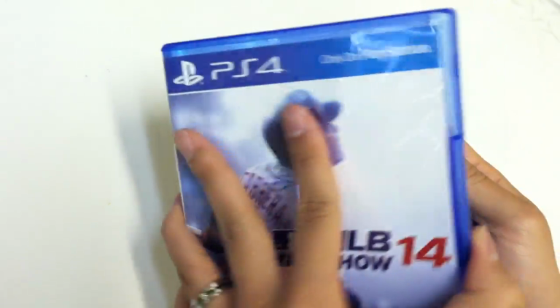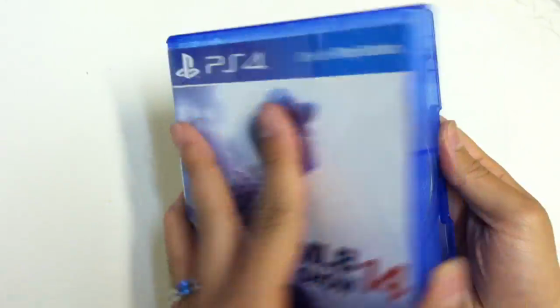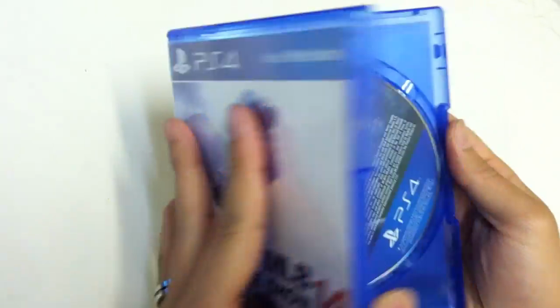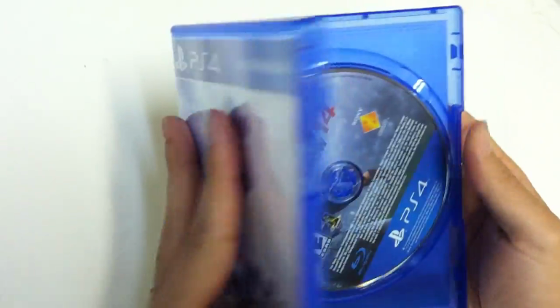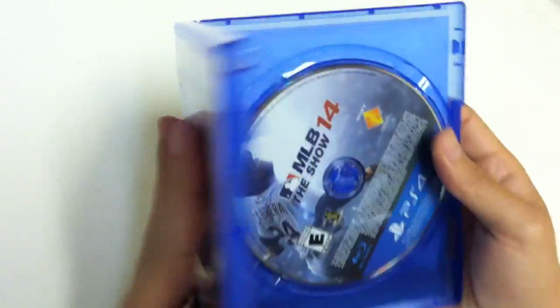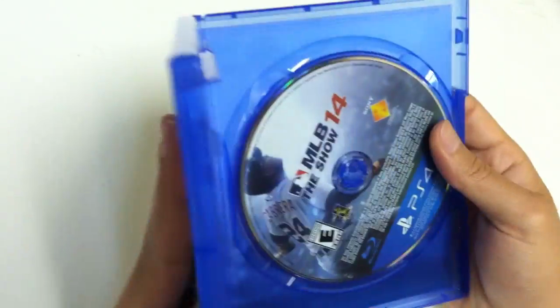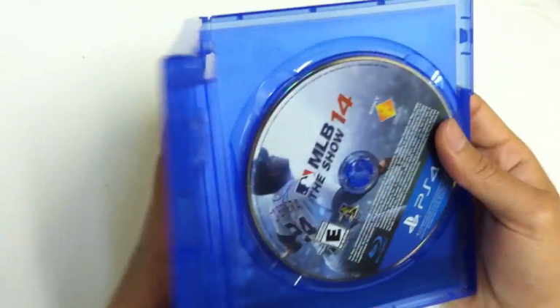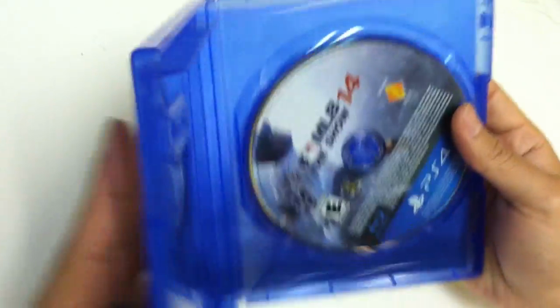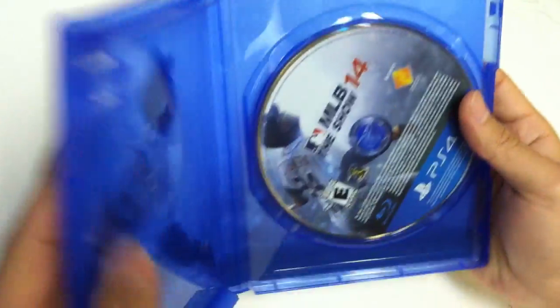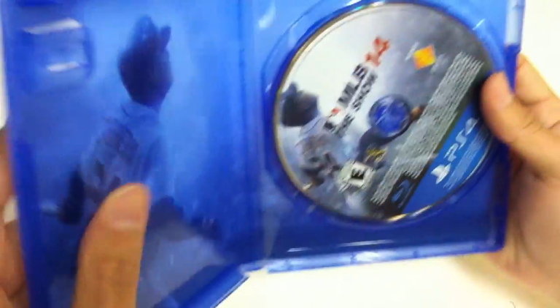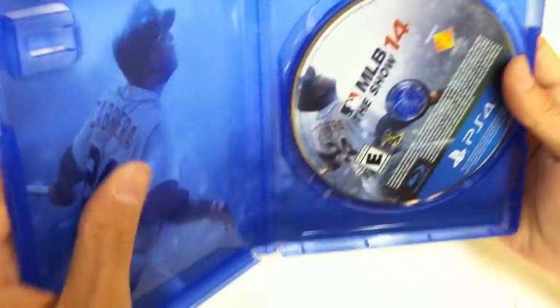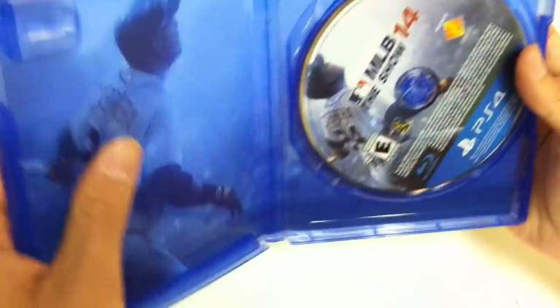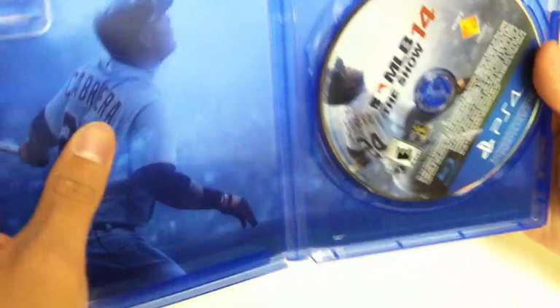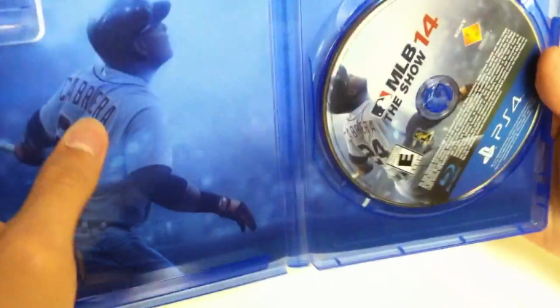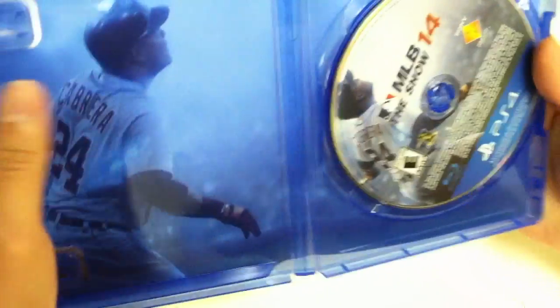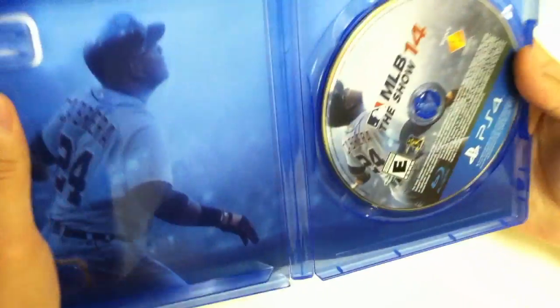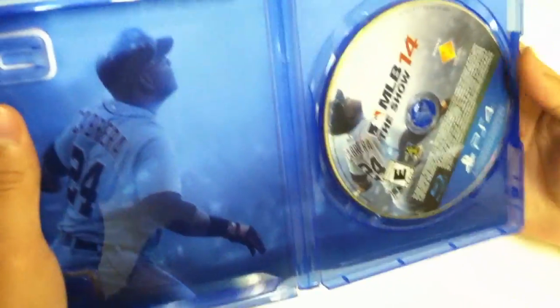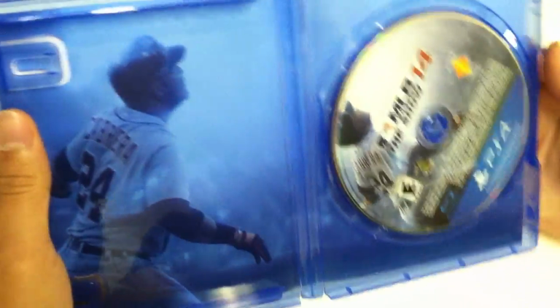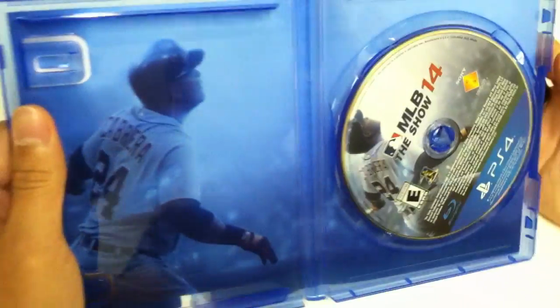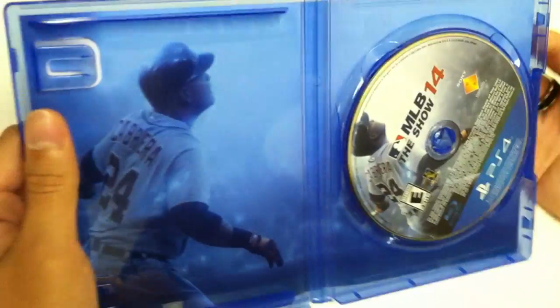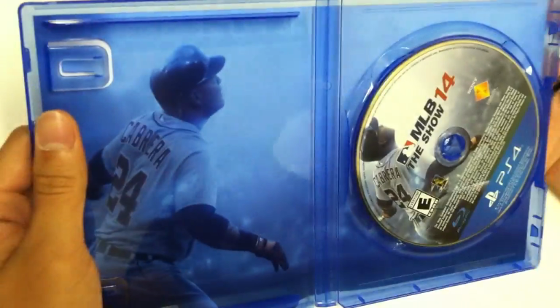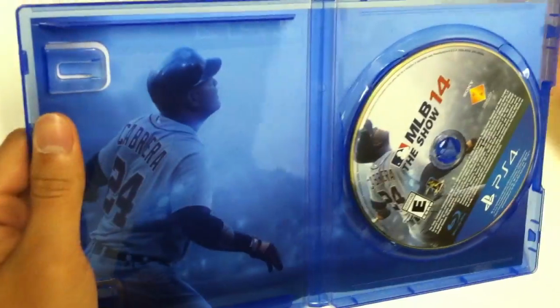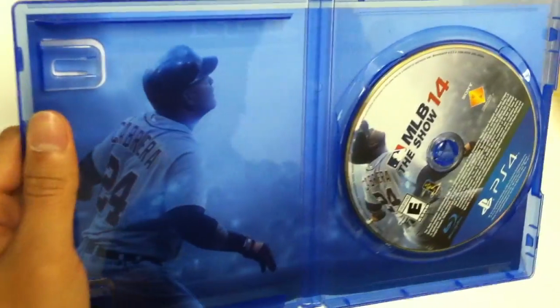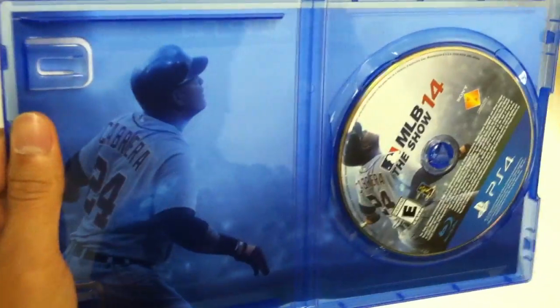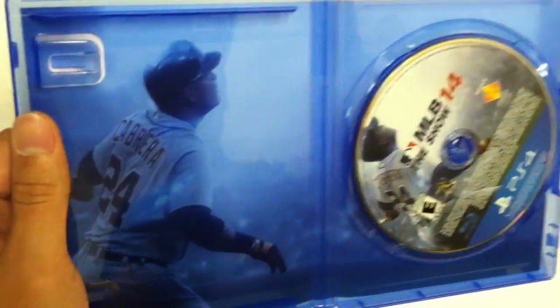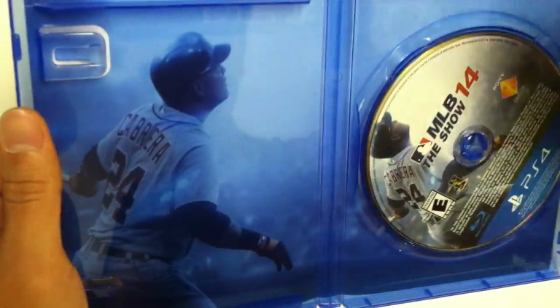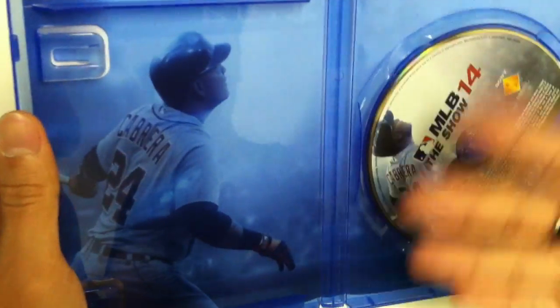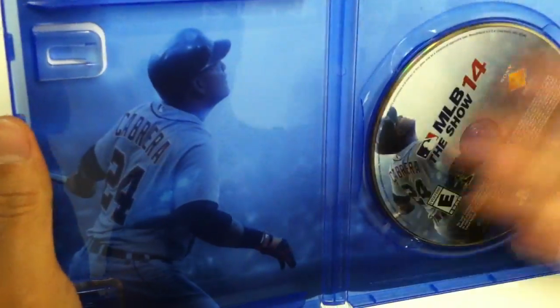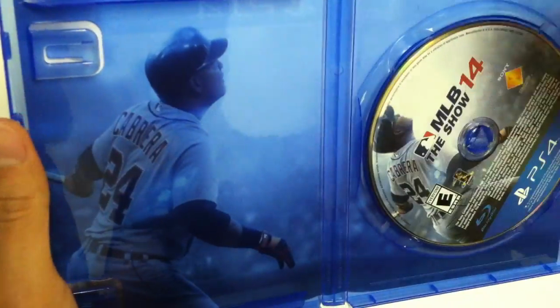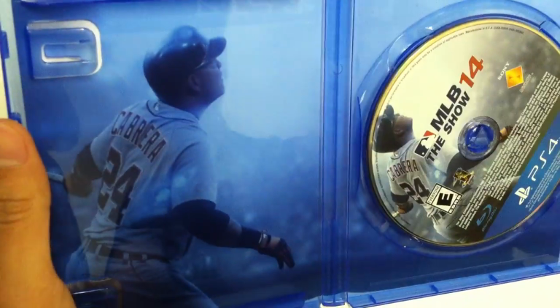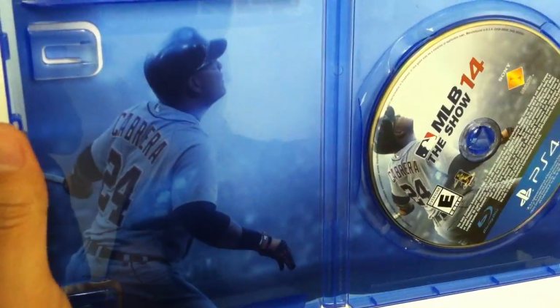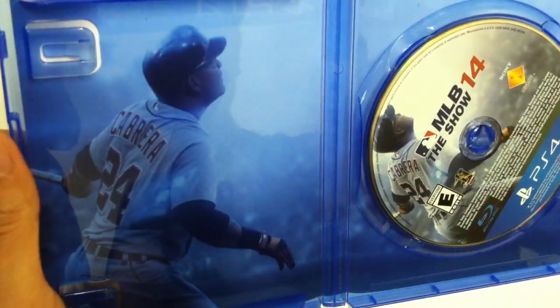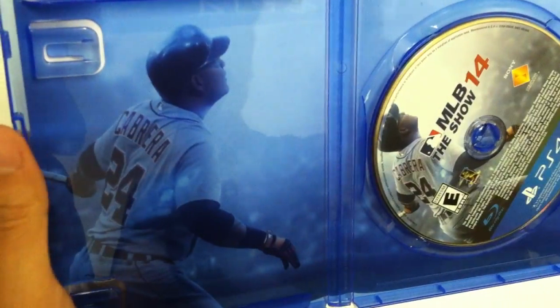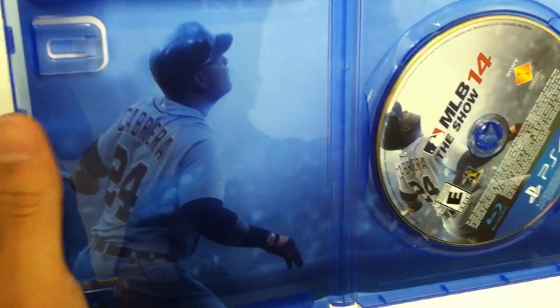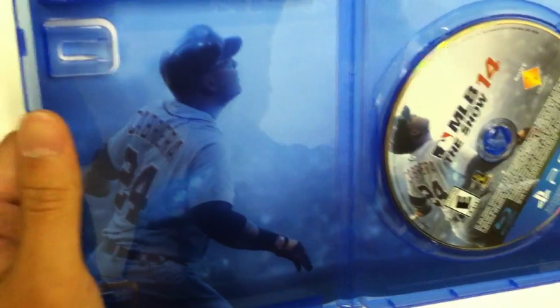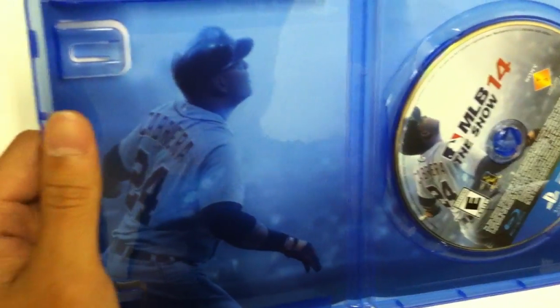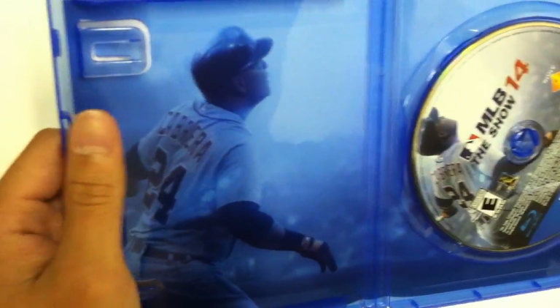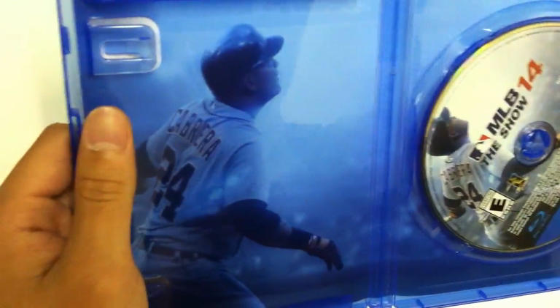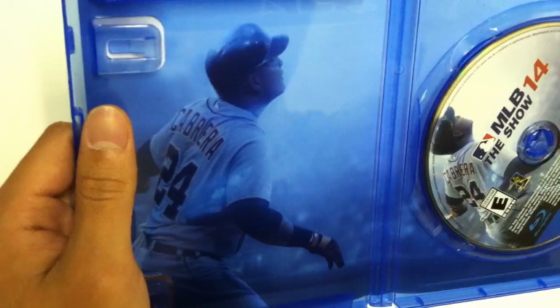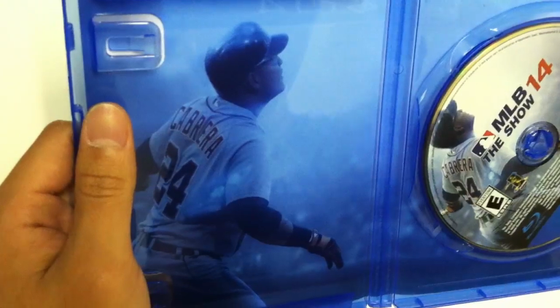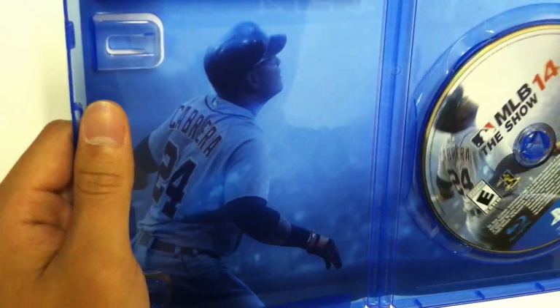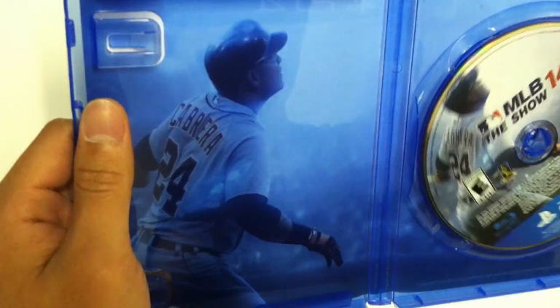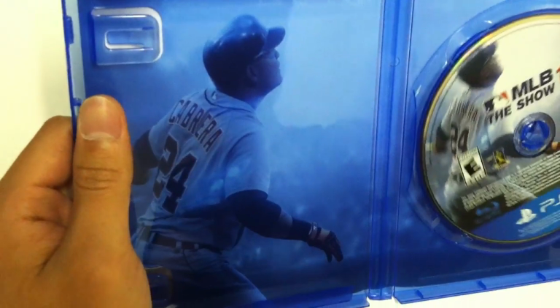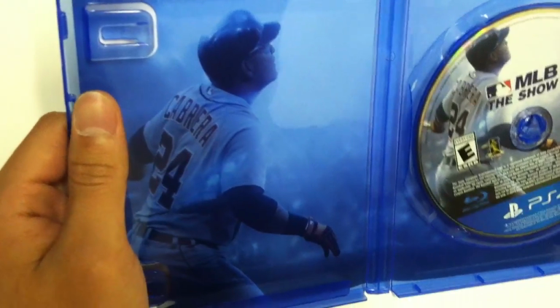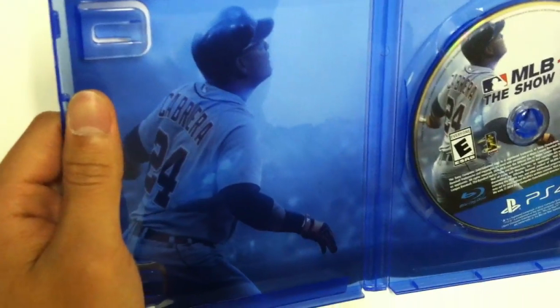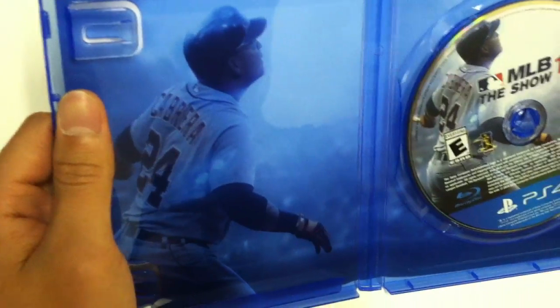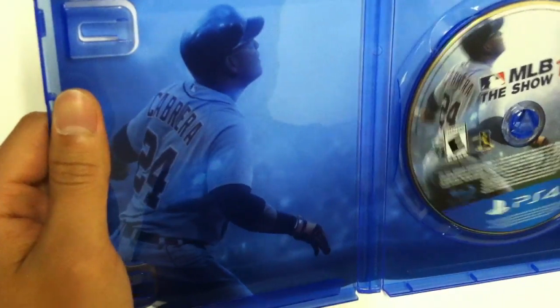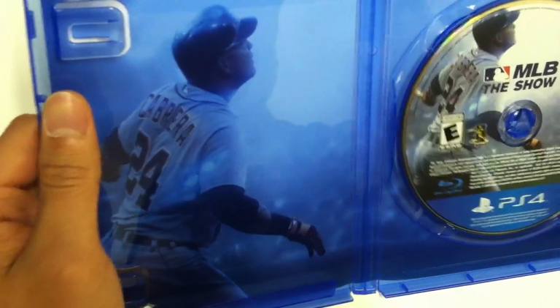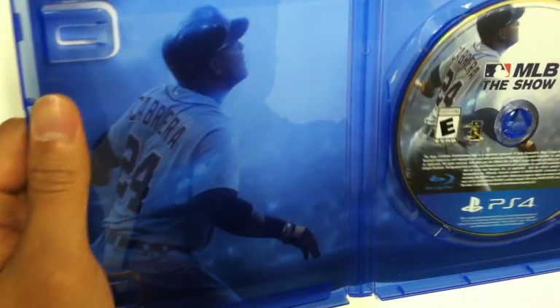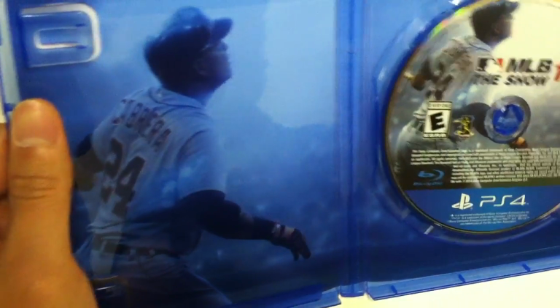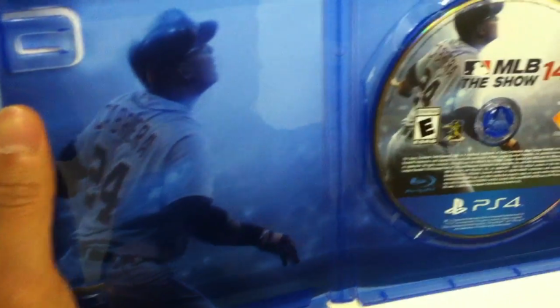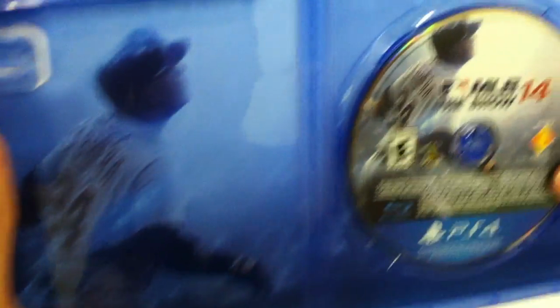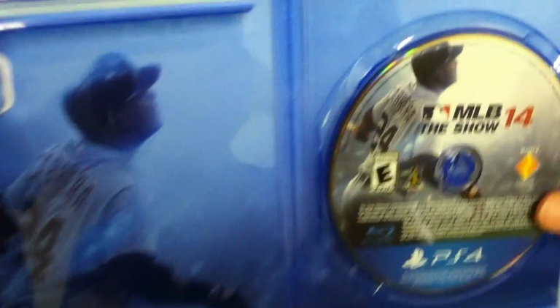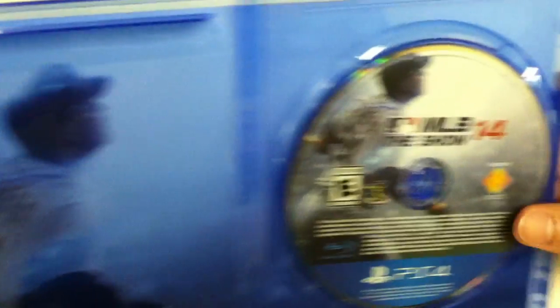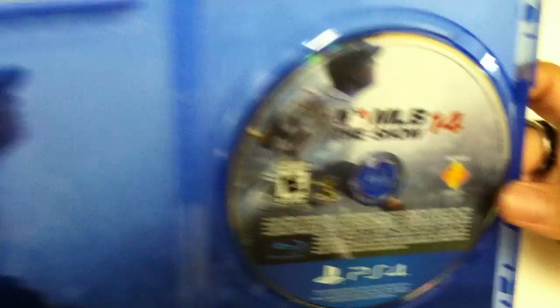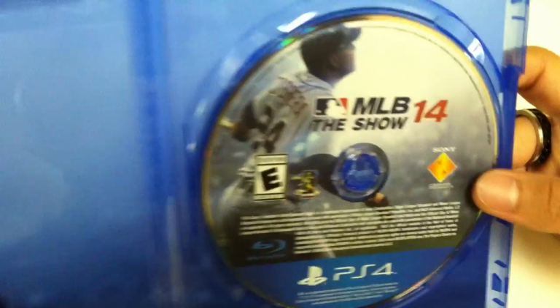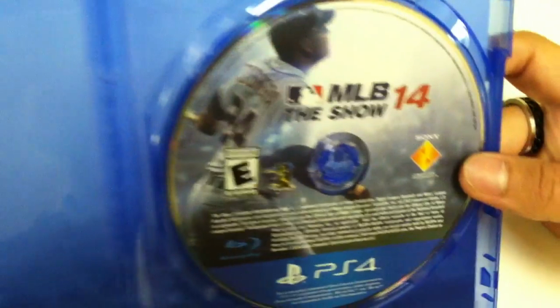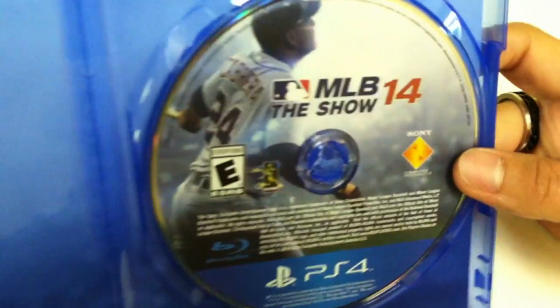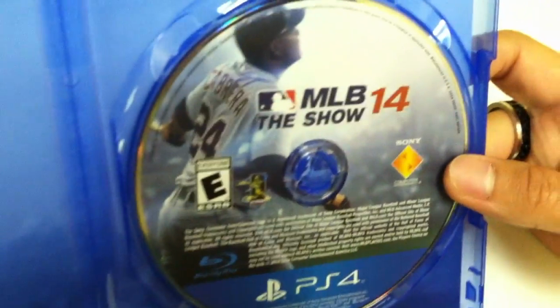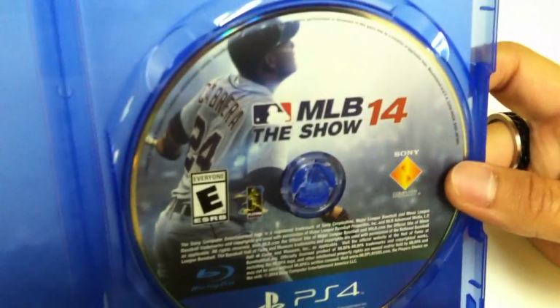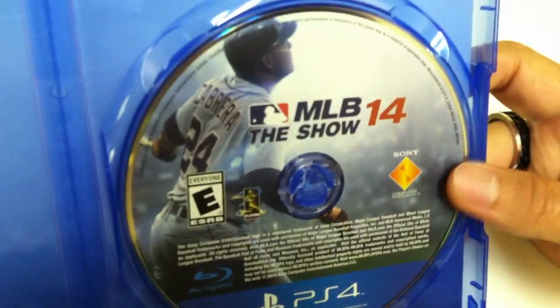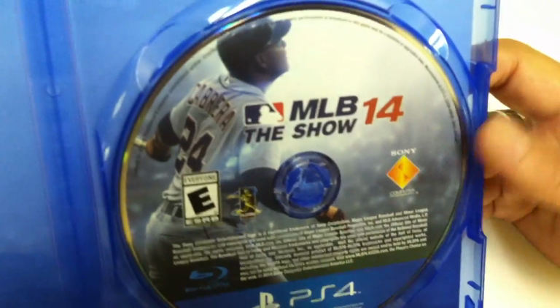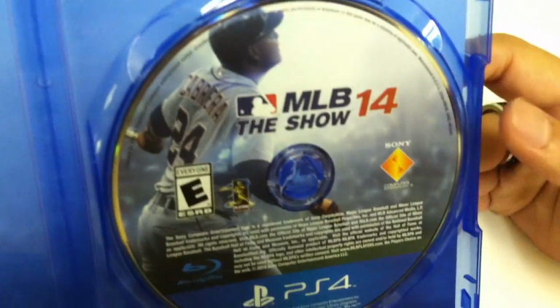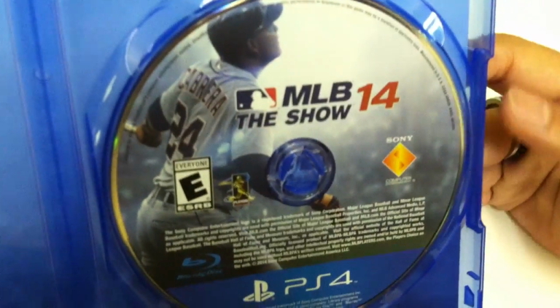Open it up. There's actually nothing on the inside as far as manuals and whatnot. Here's the disc itself — the game.